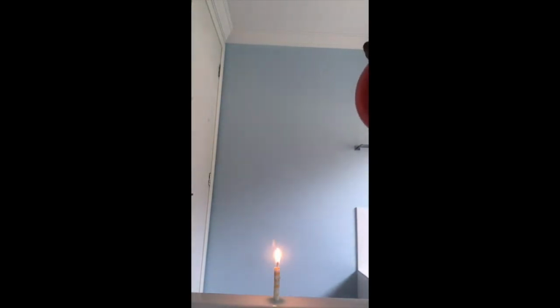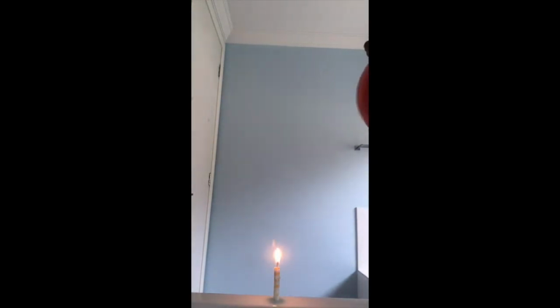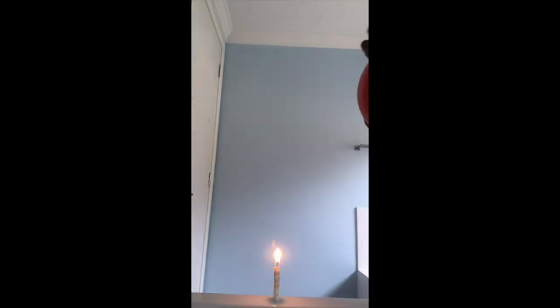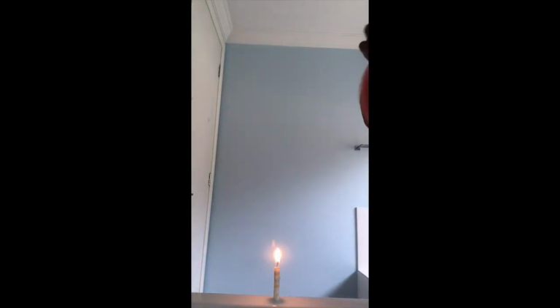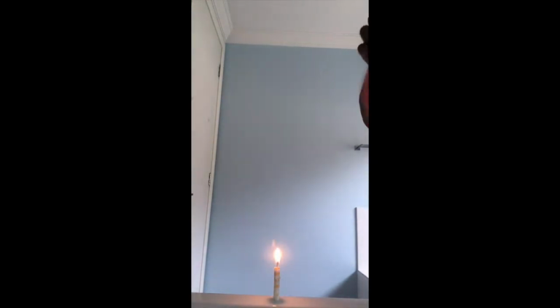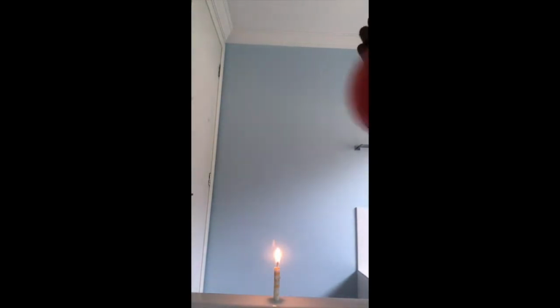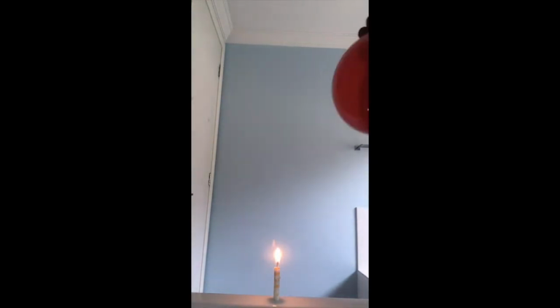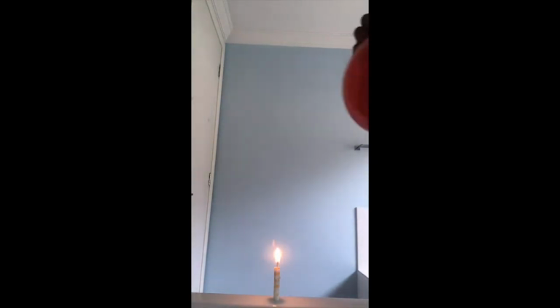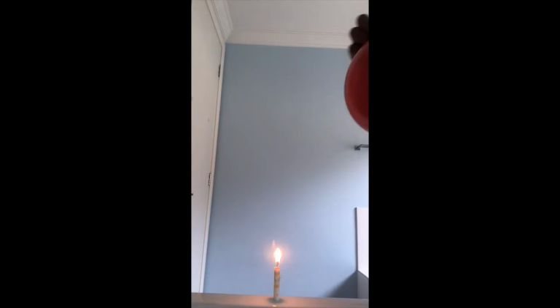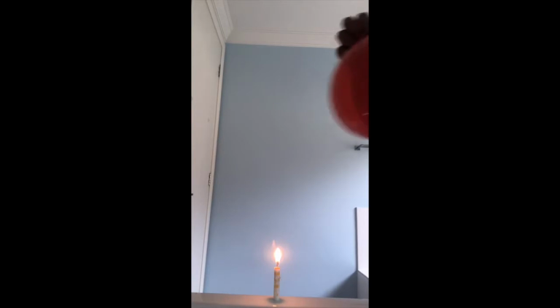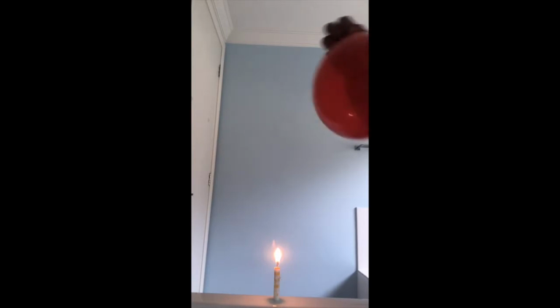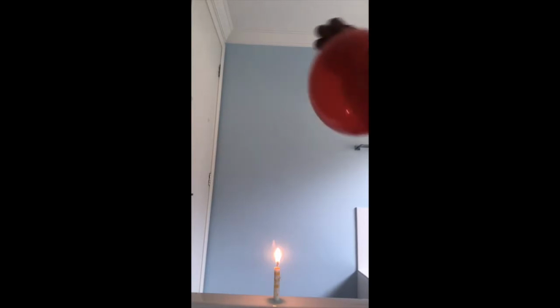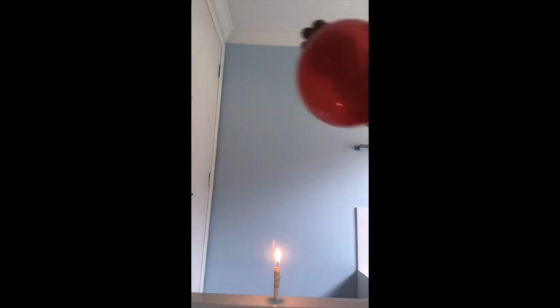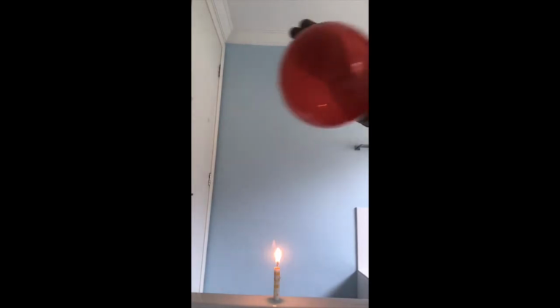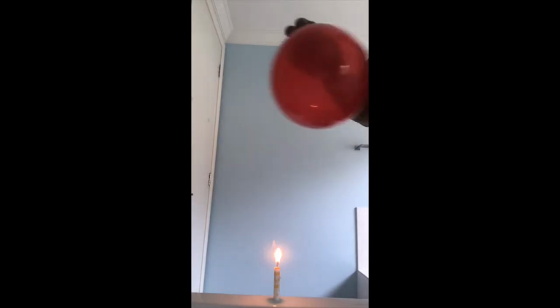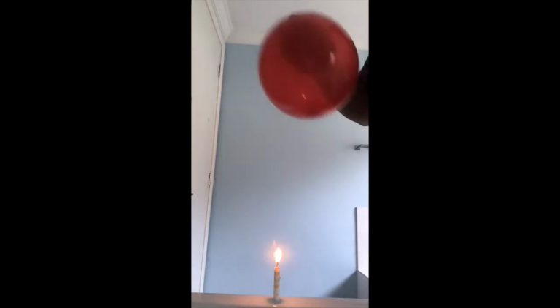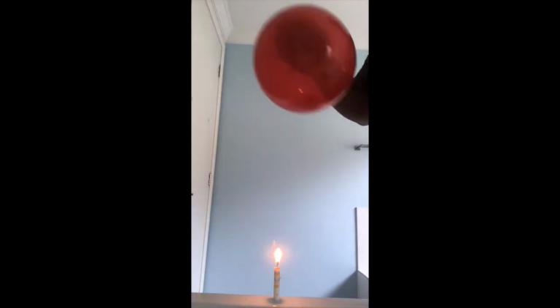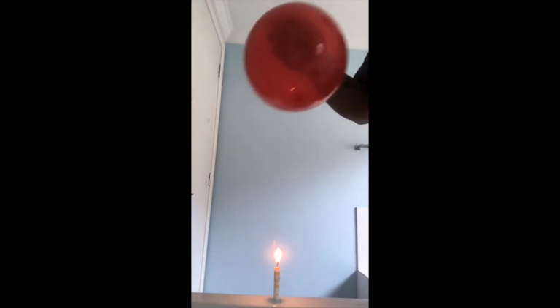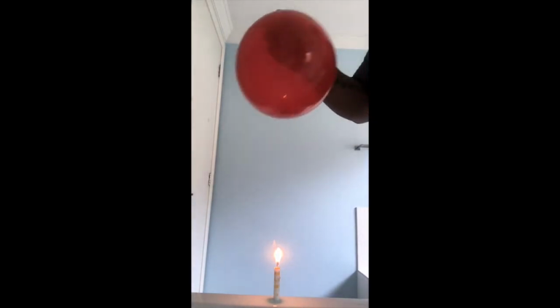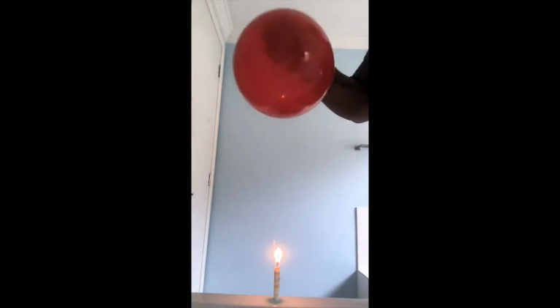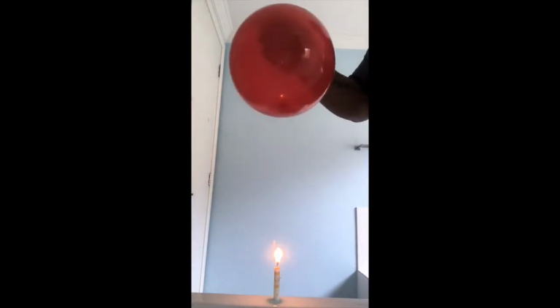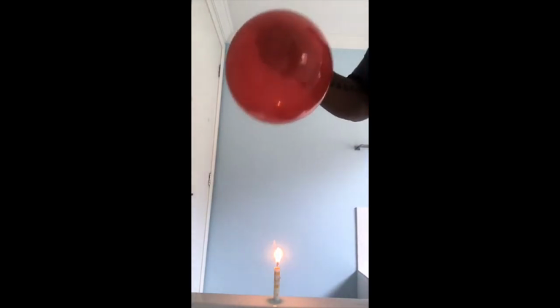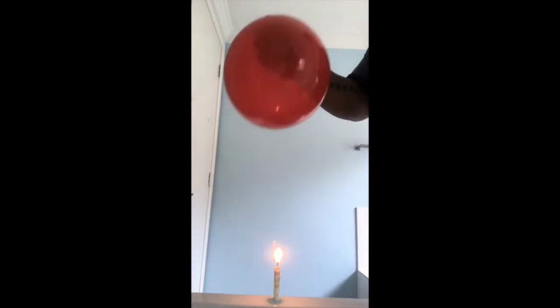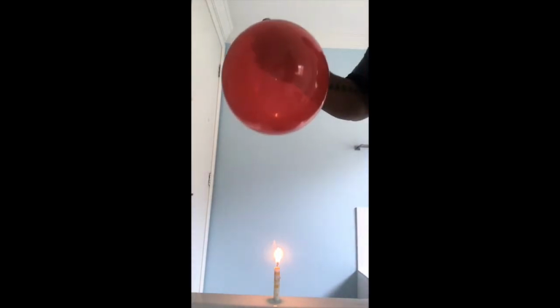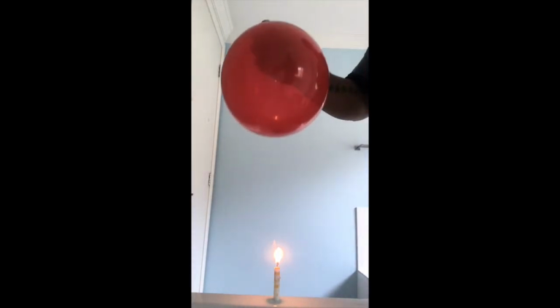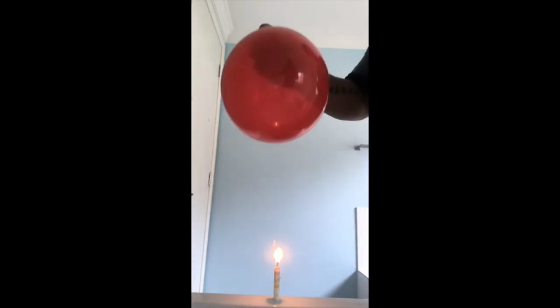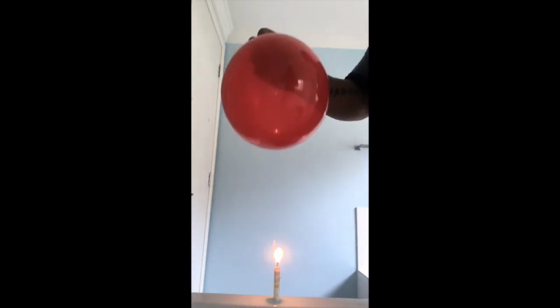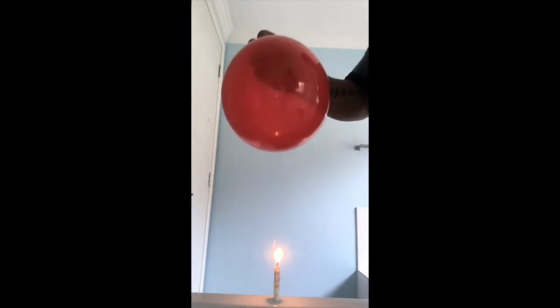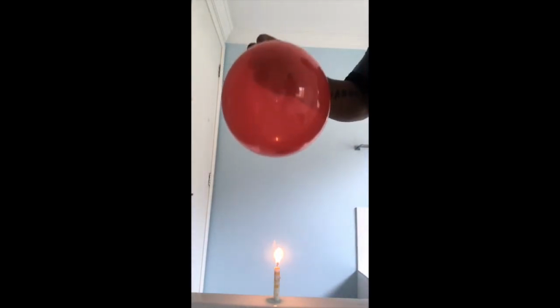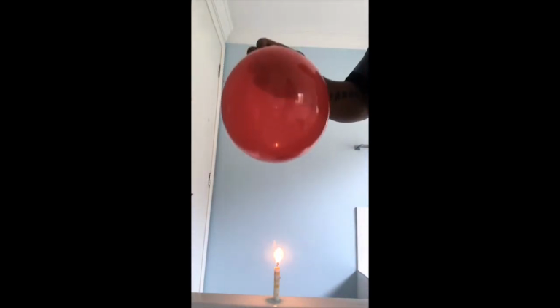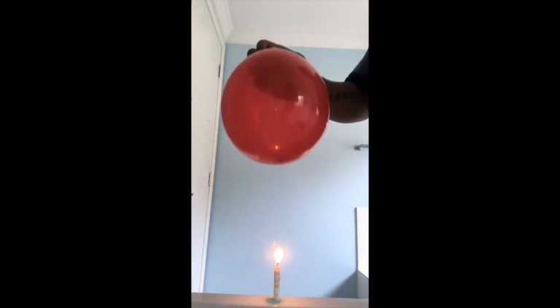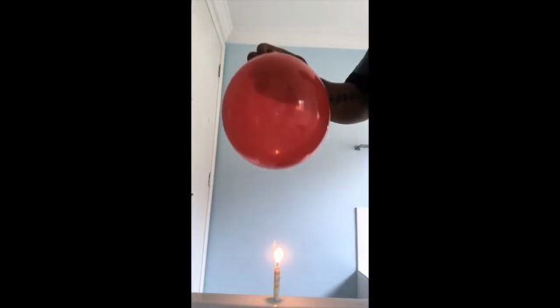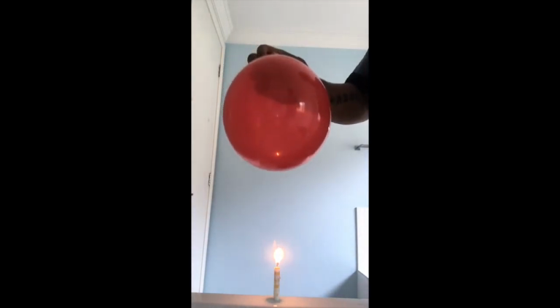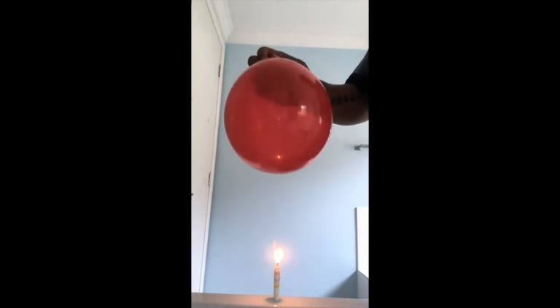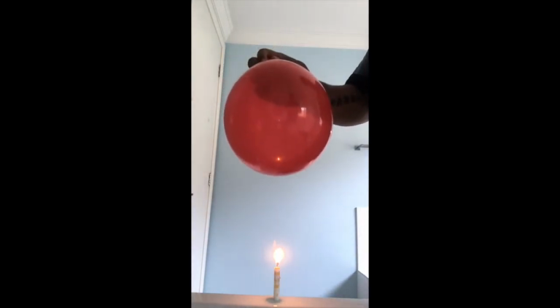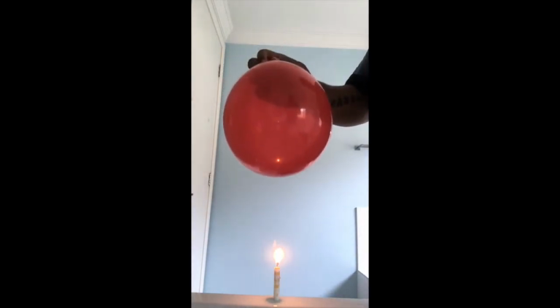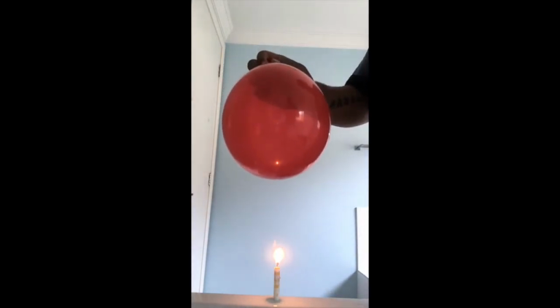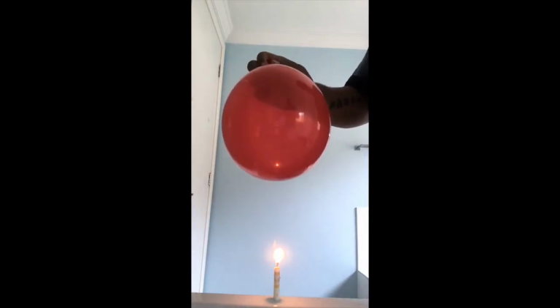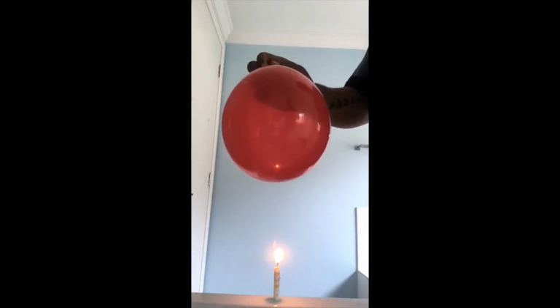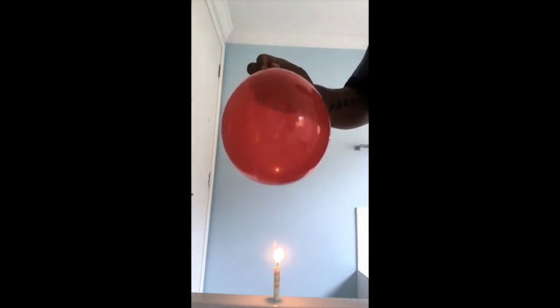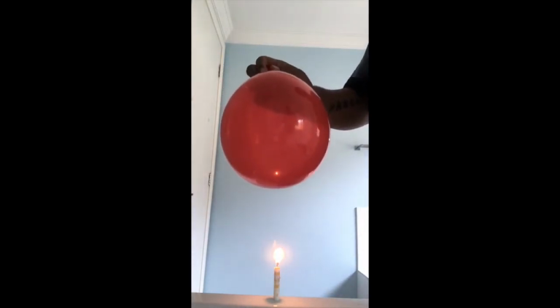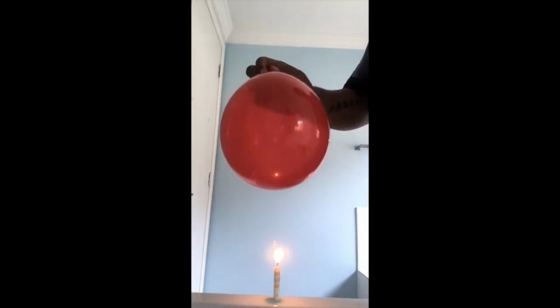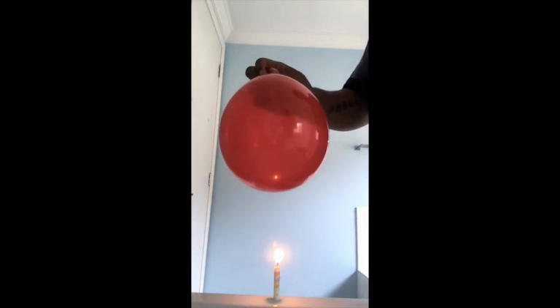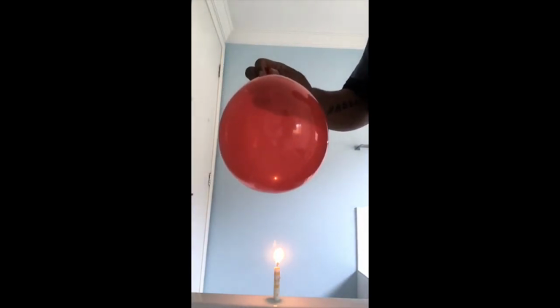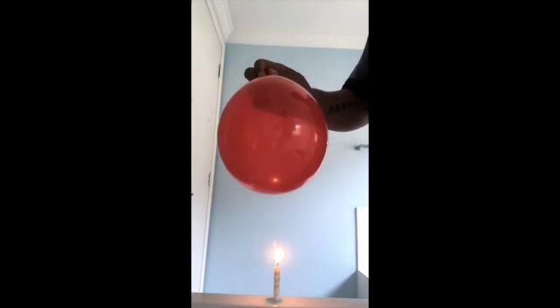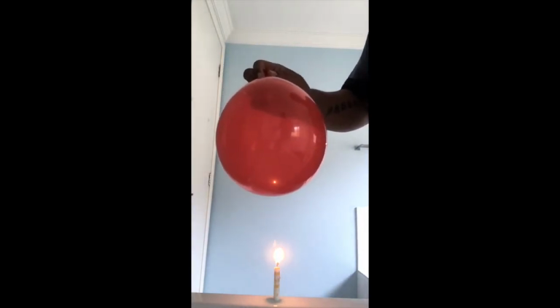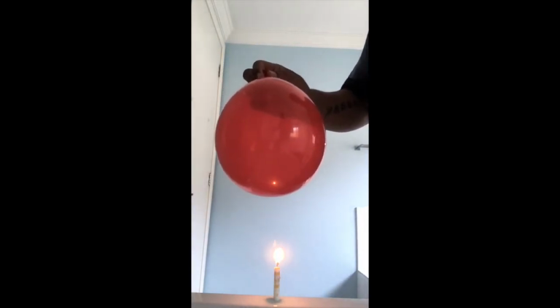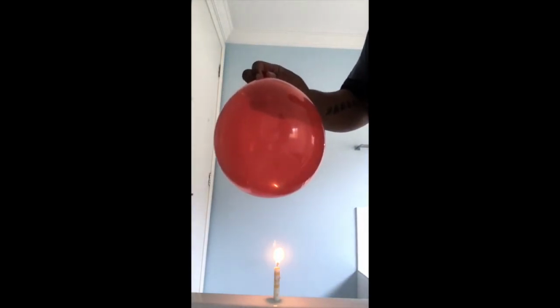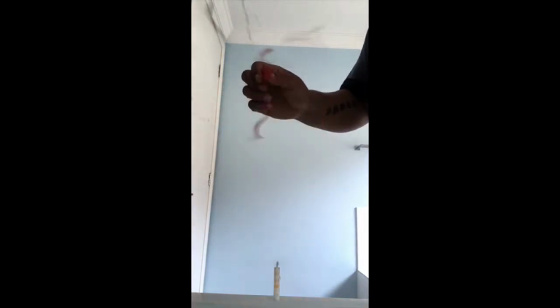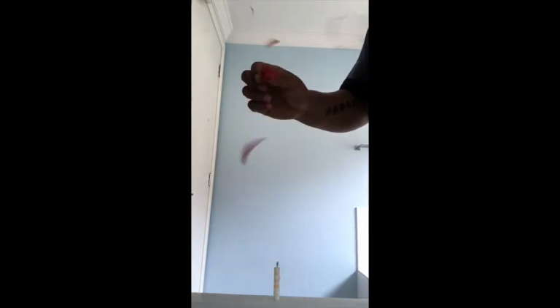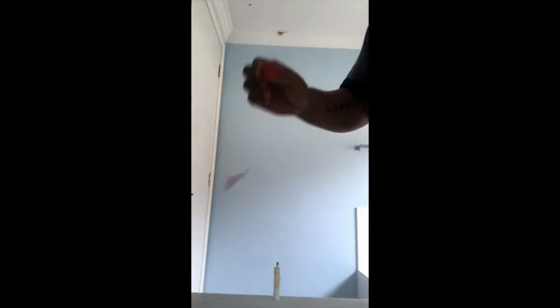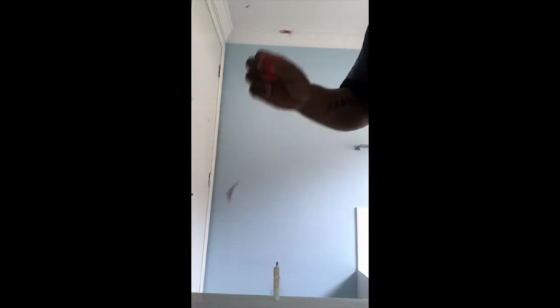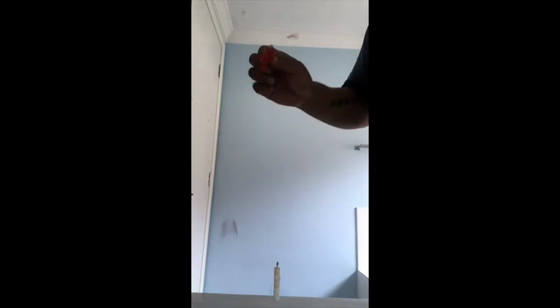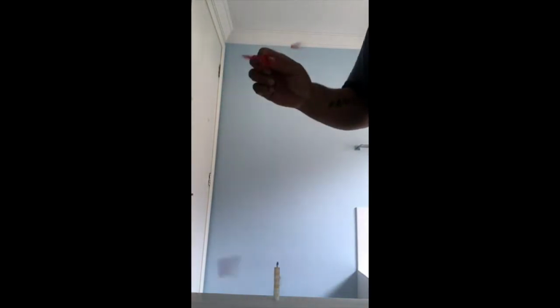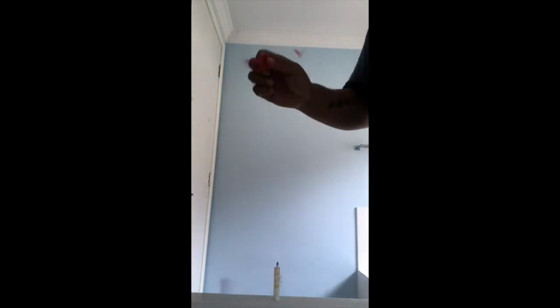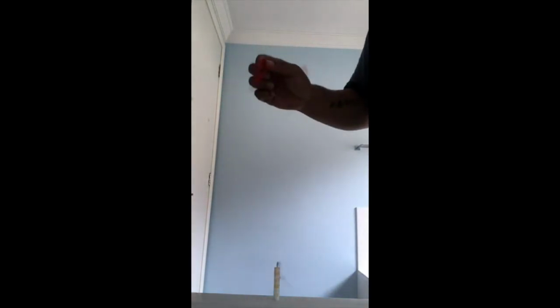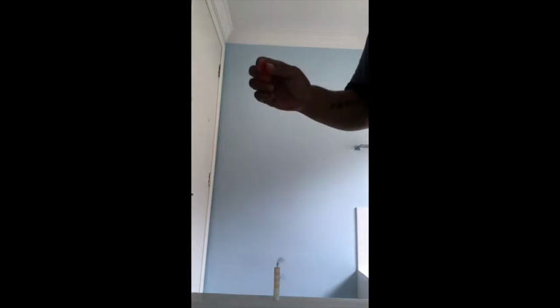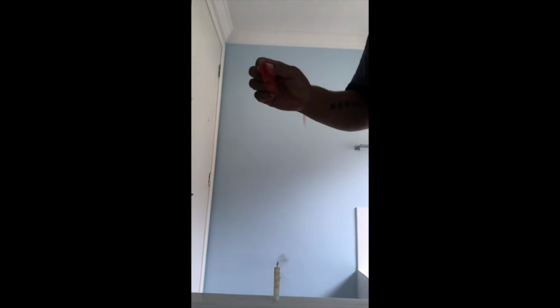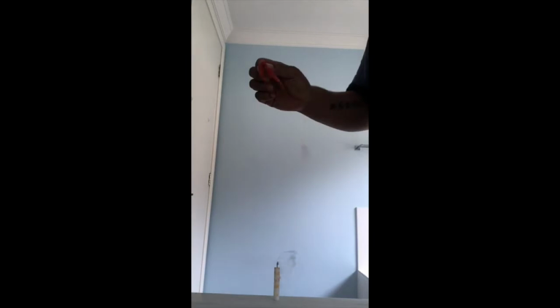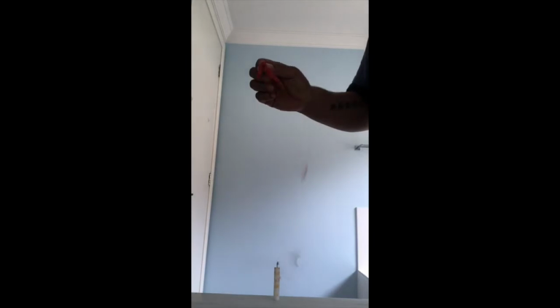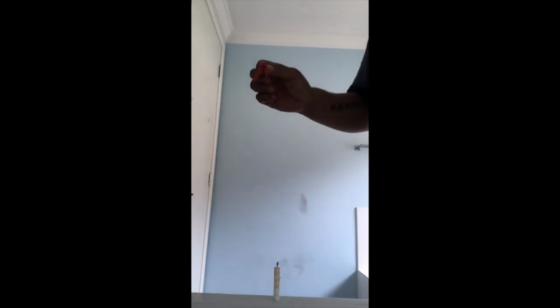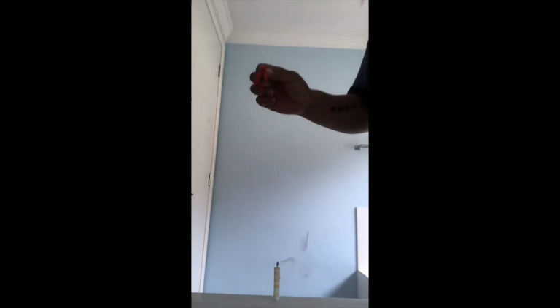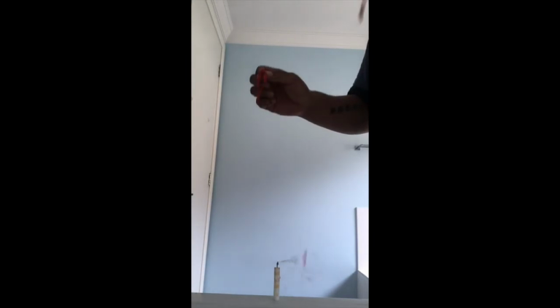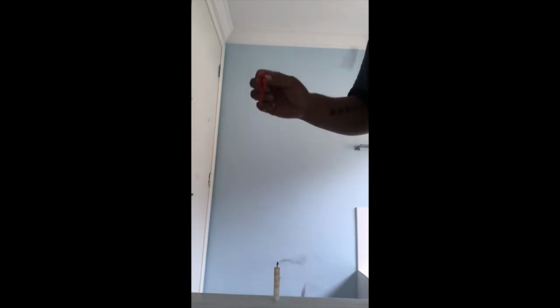Here is an instant replay. Remember, the air is getting warm, so it is rising and hits the balloon — and there it goes.